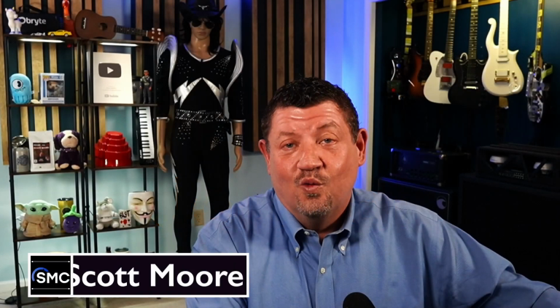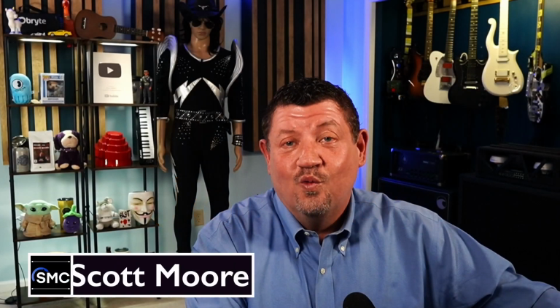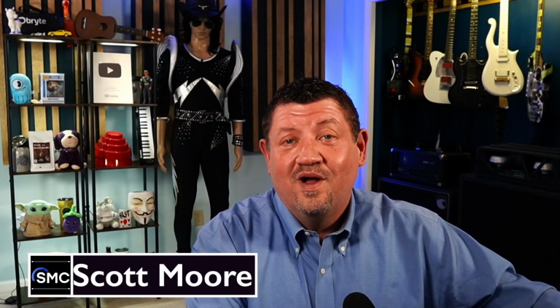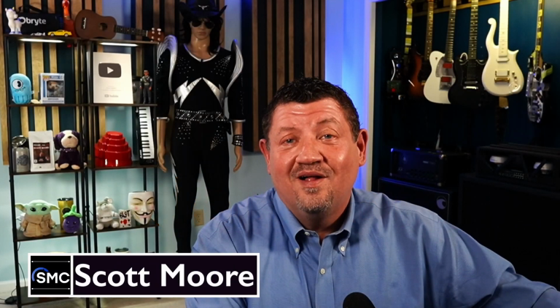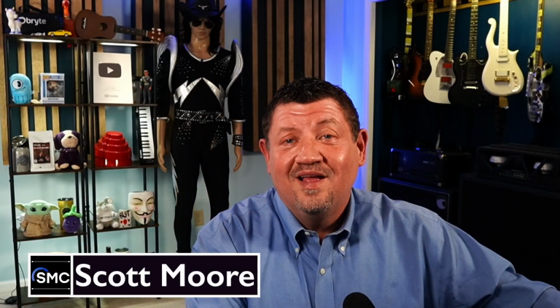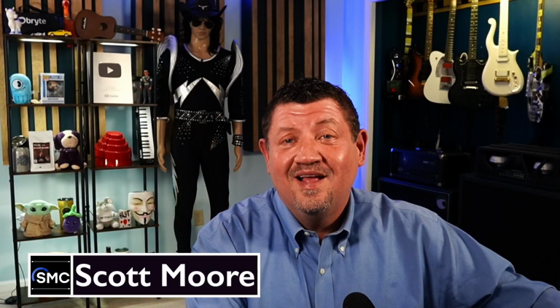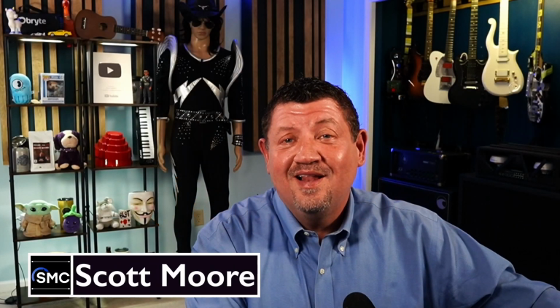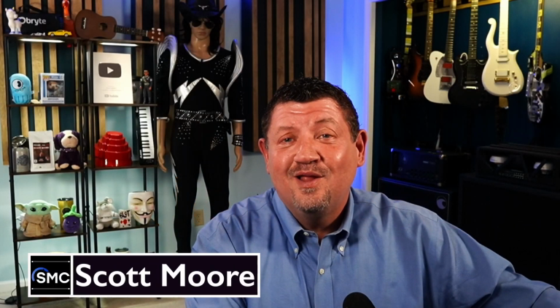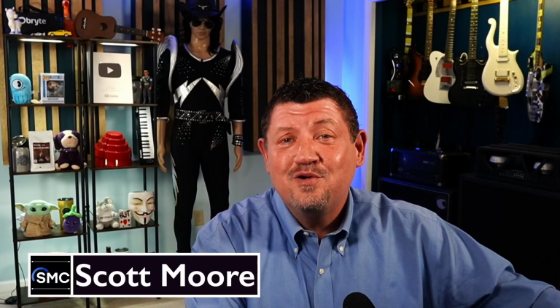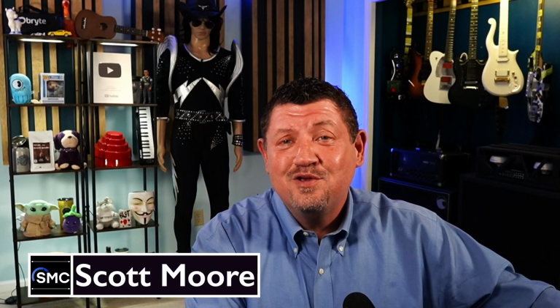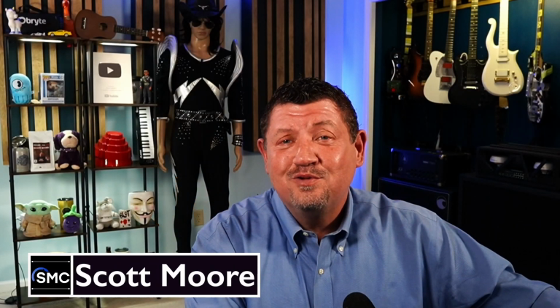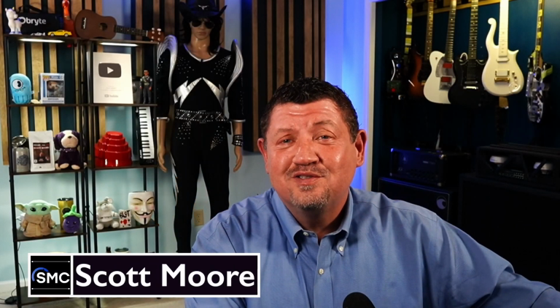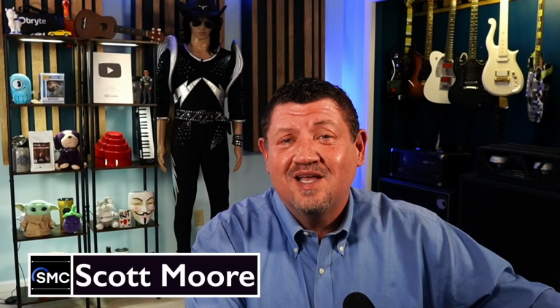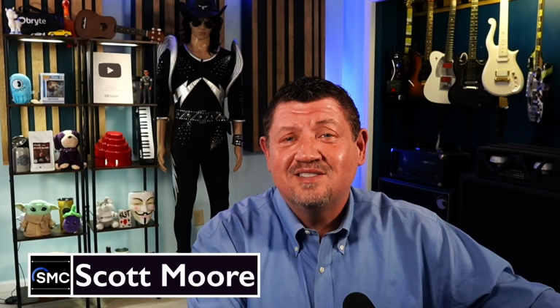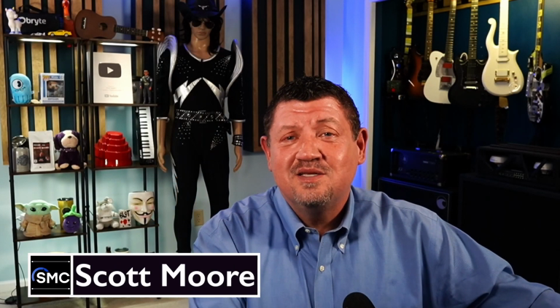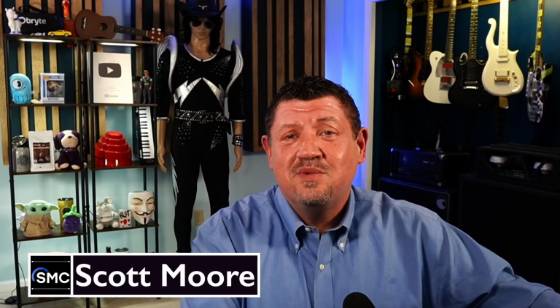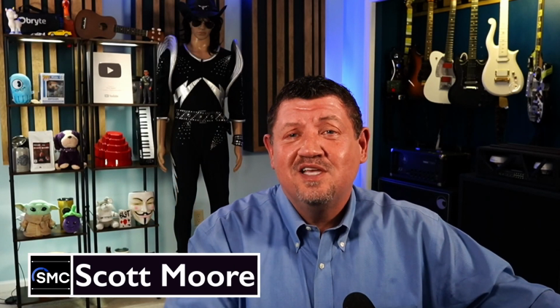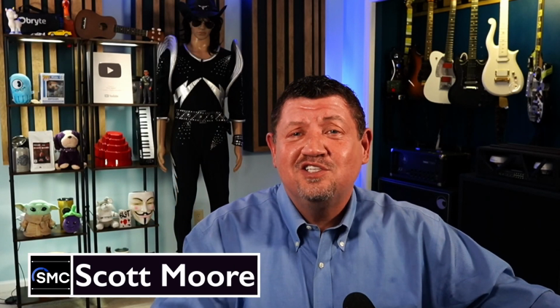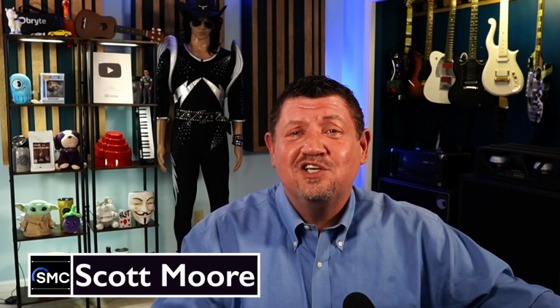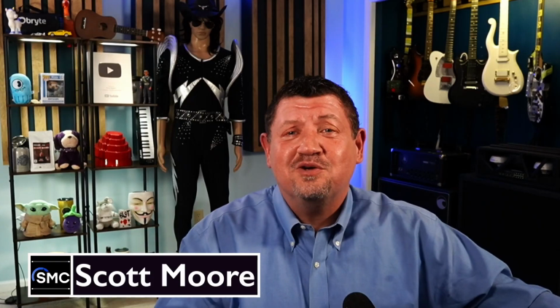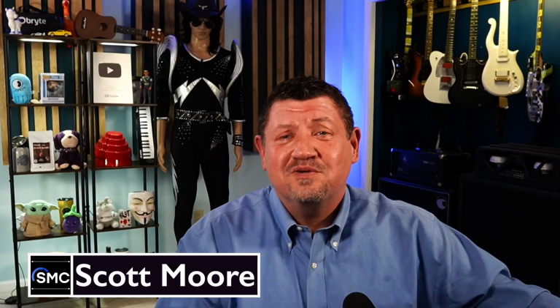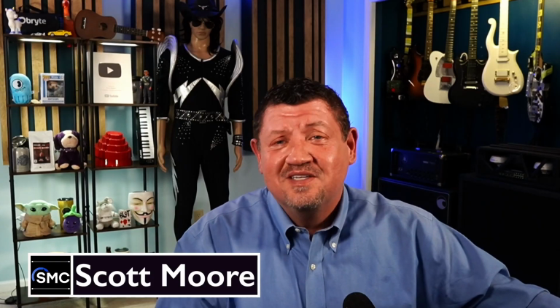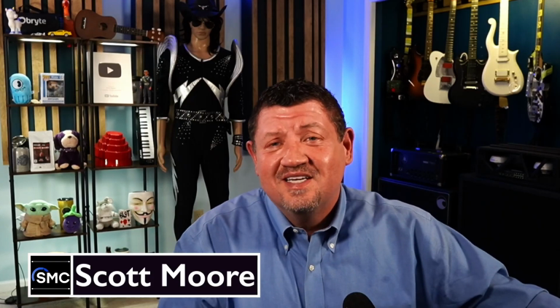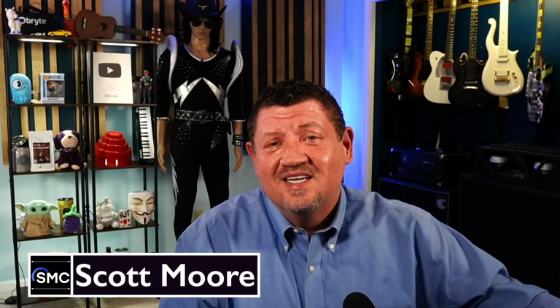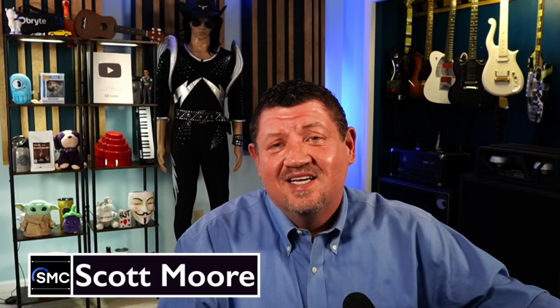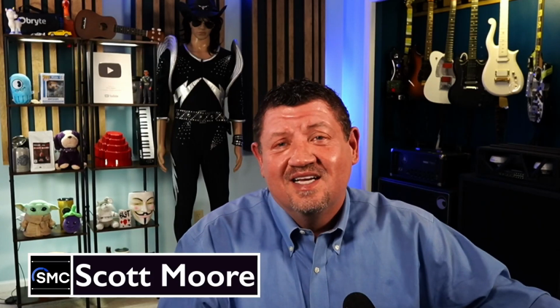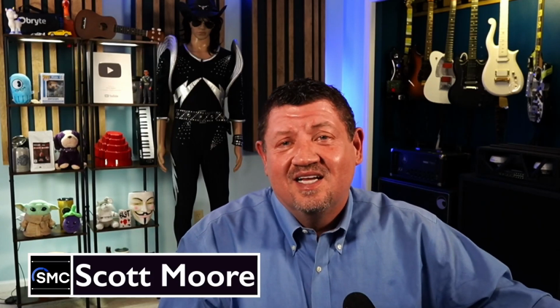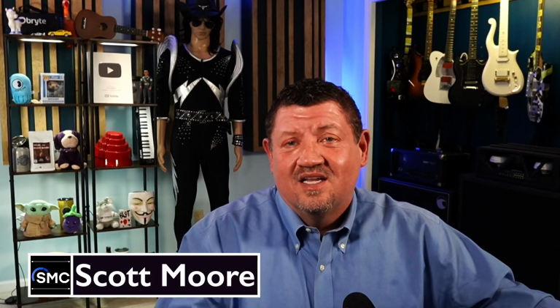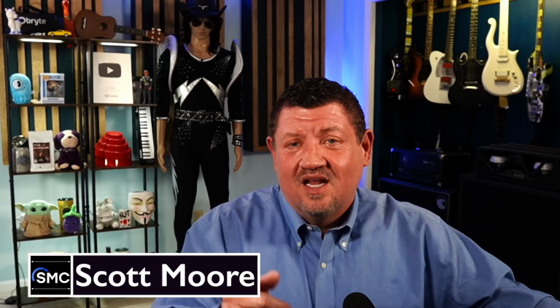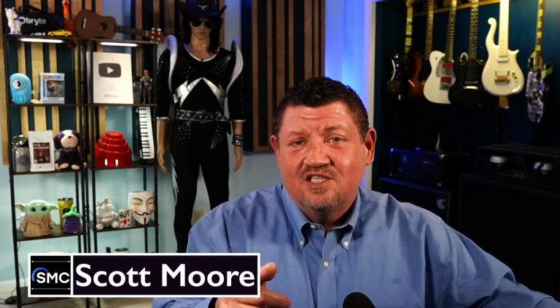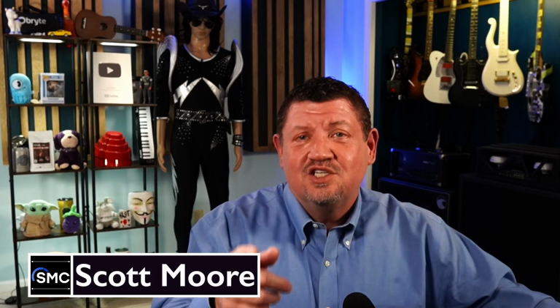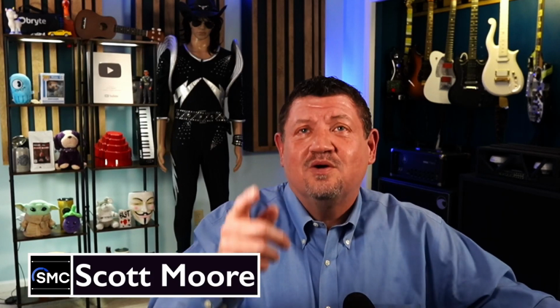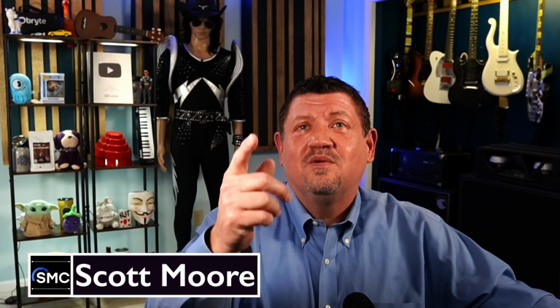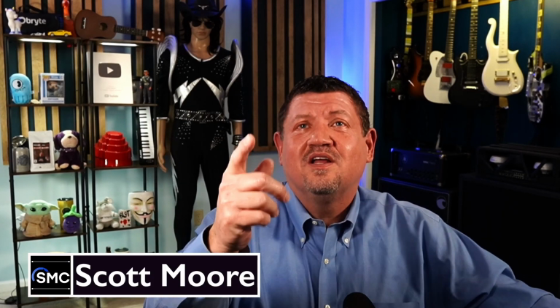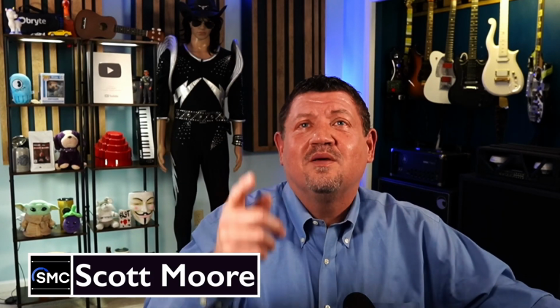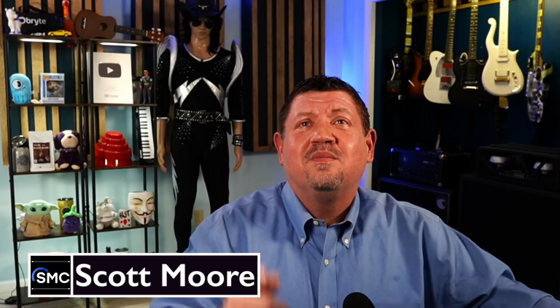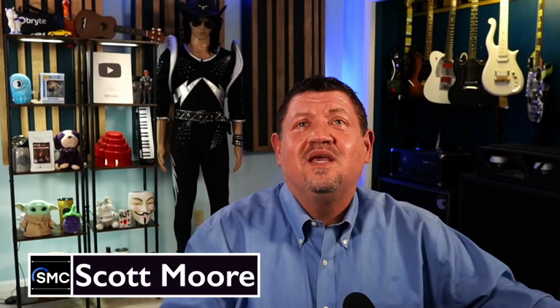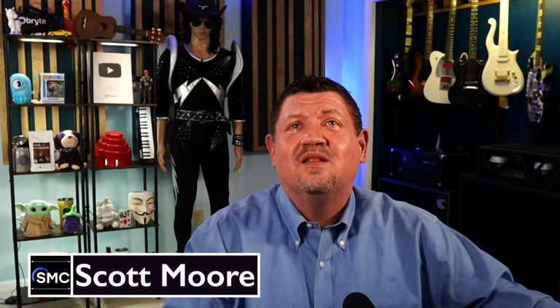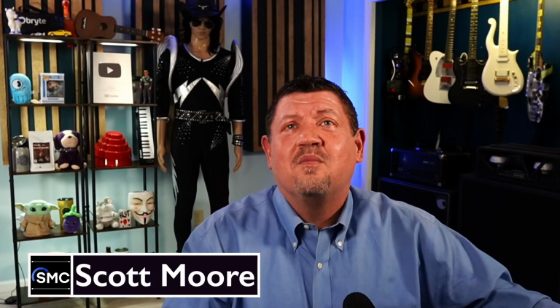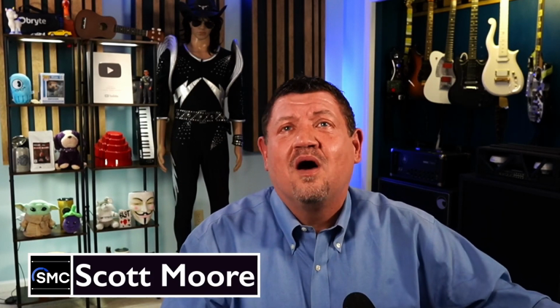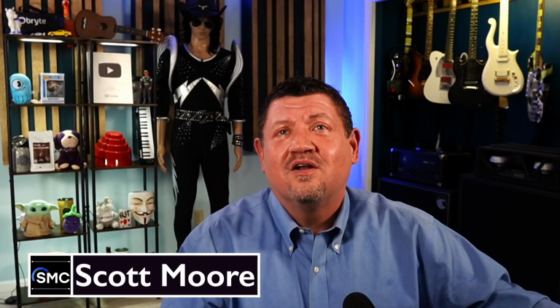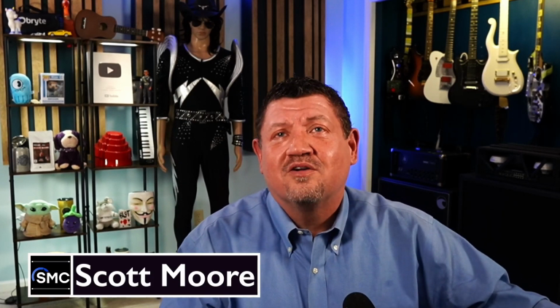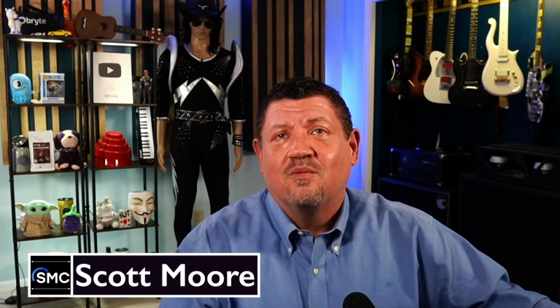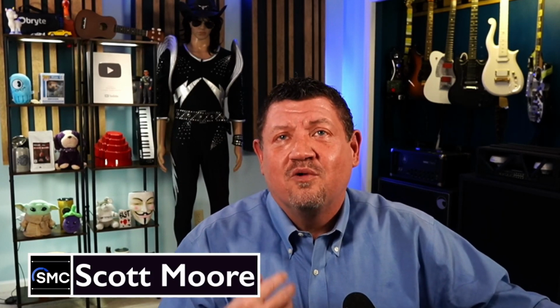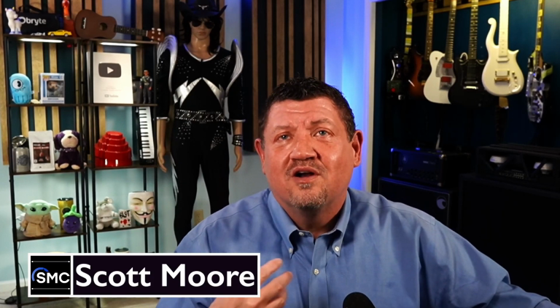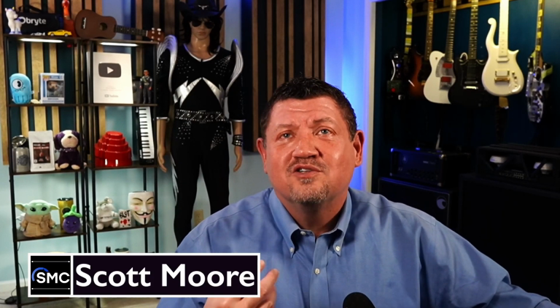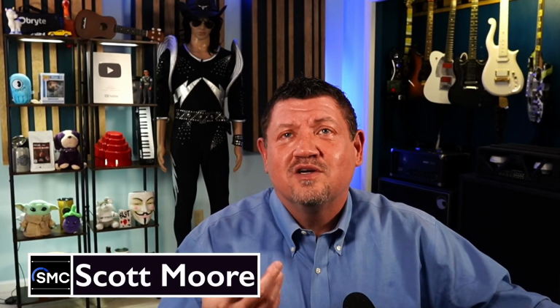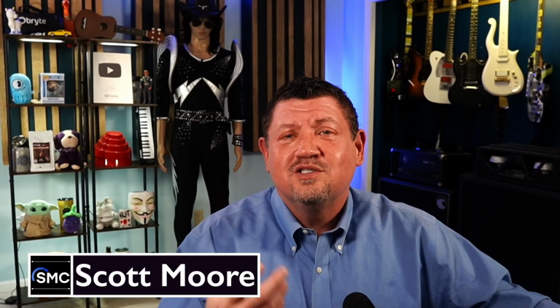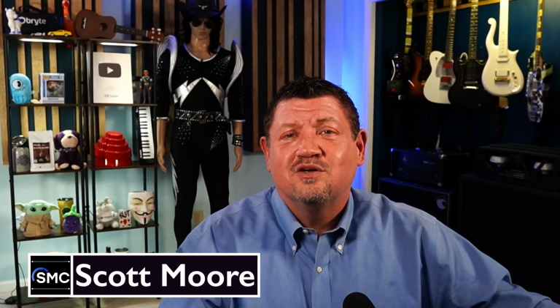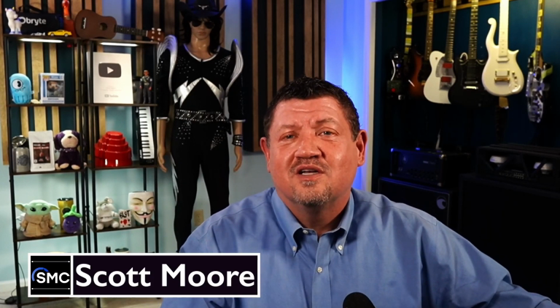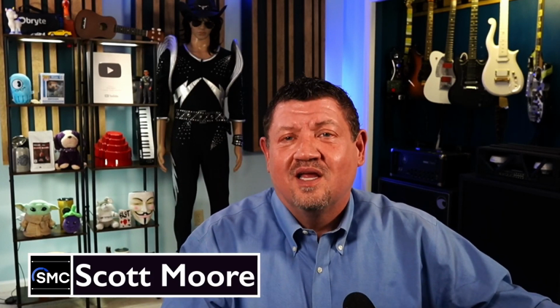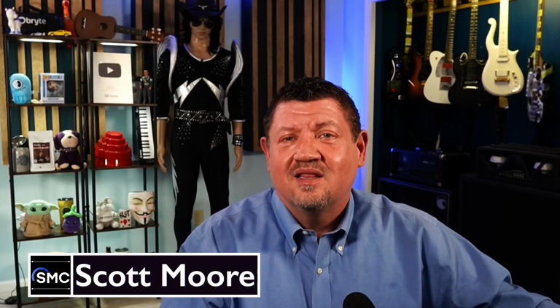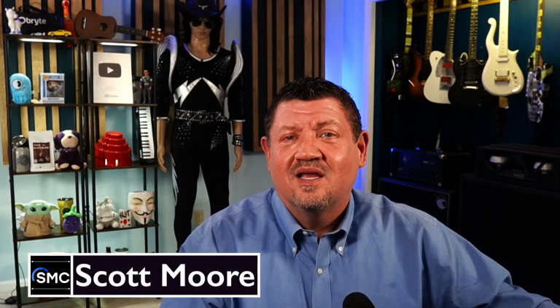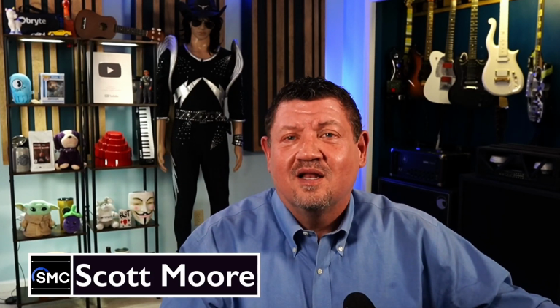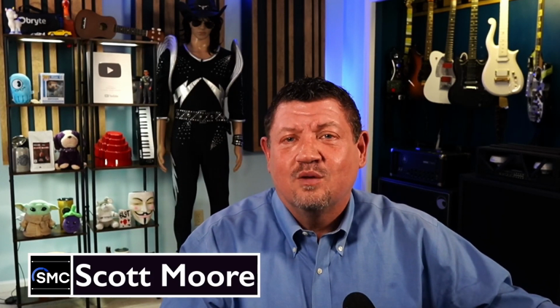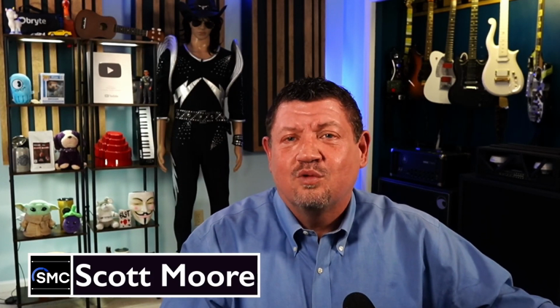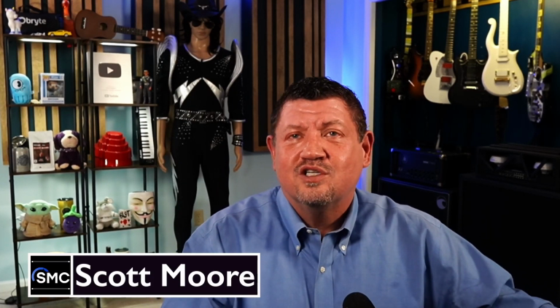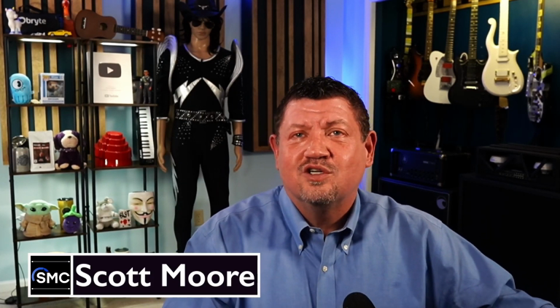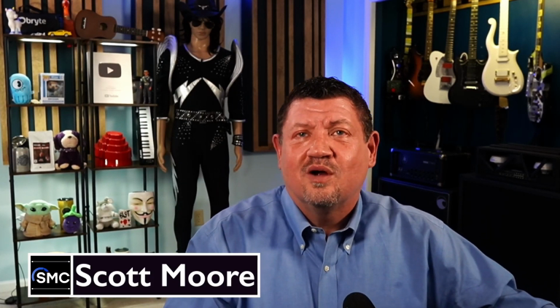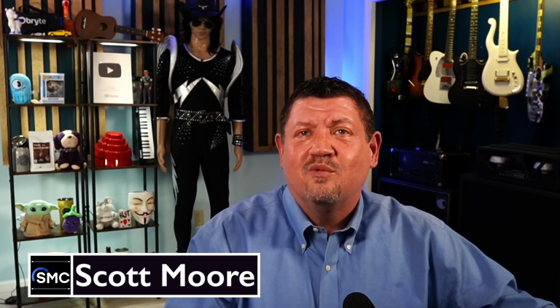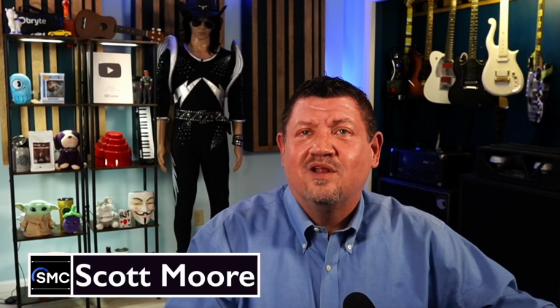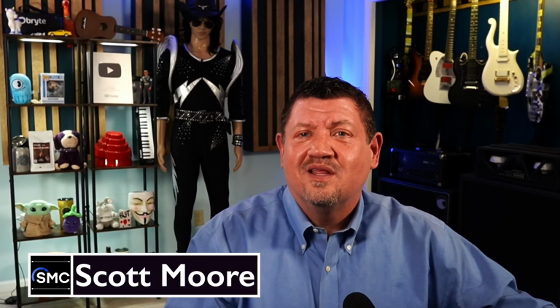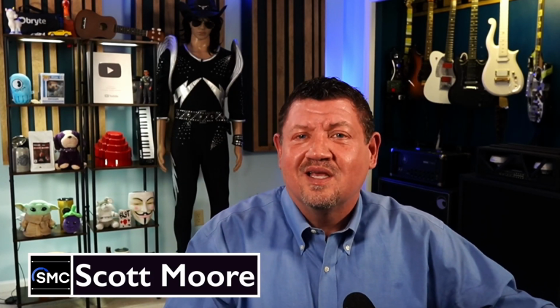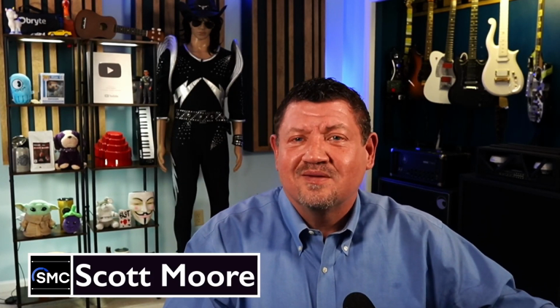Well, hello, you sexy beast — not you. I'm looking at me in the monitor. I'm wearing a dress shirt today. I think I look pretty sharp. What do you think?